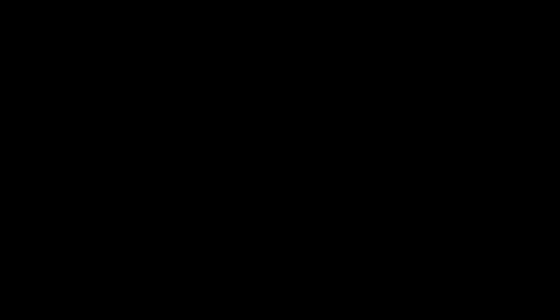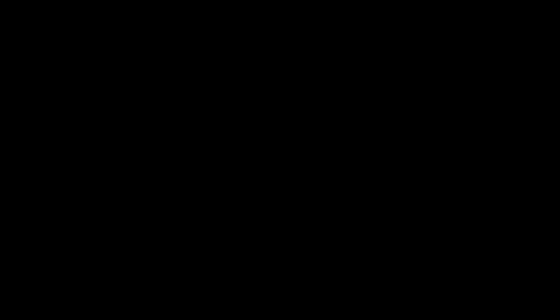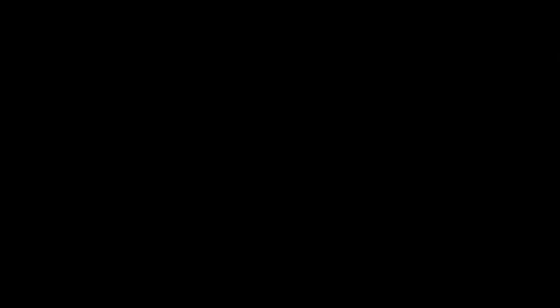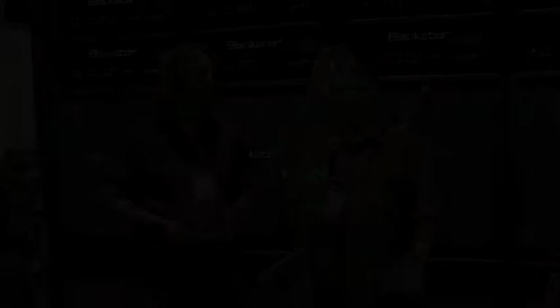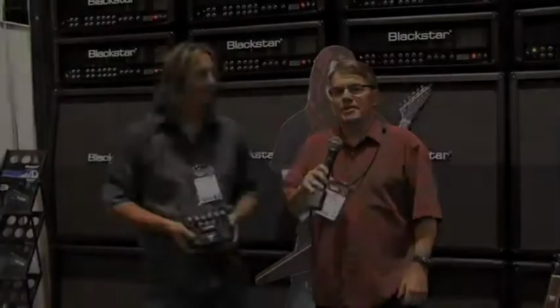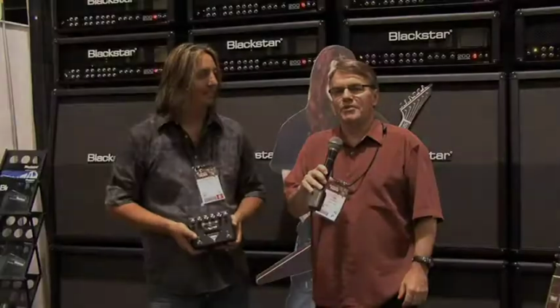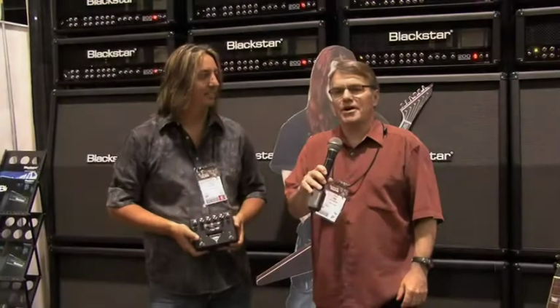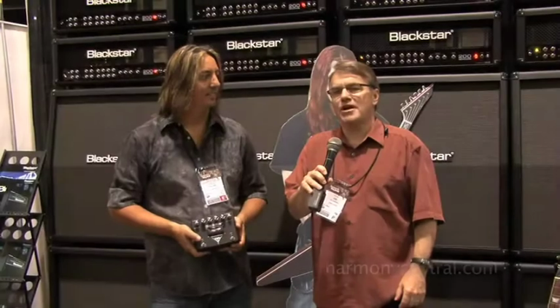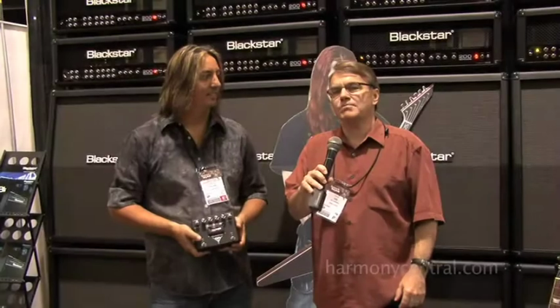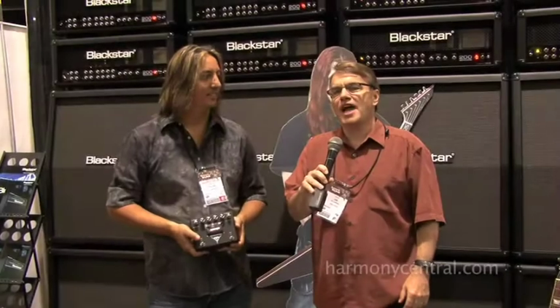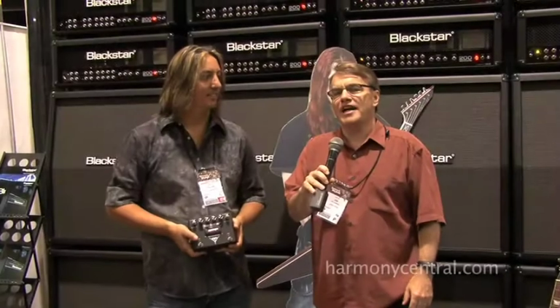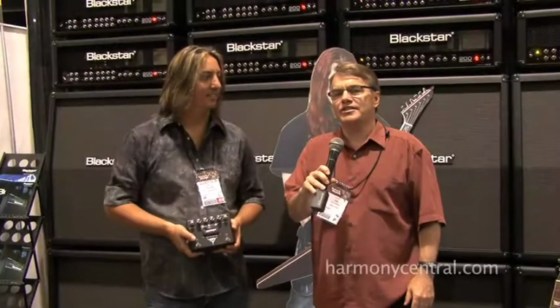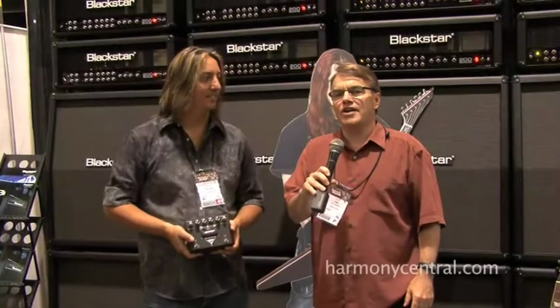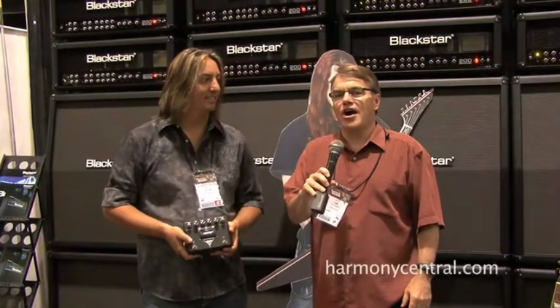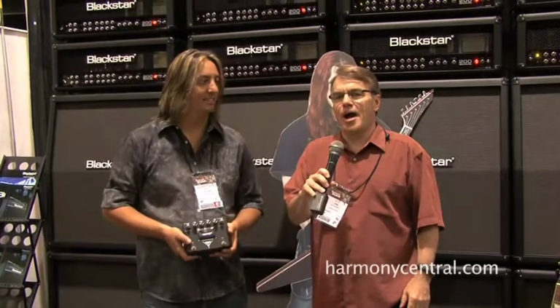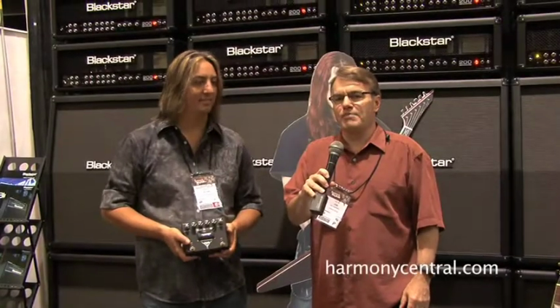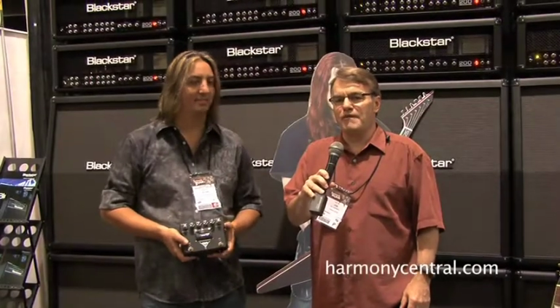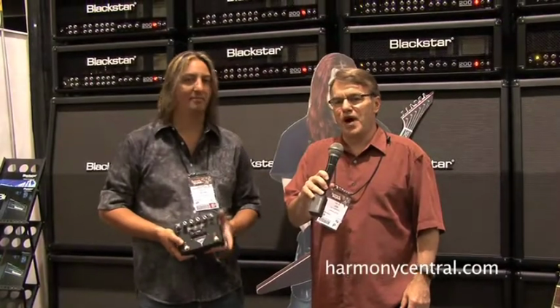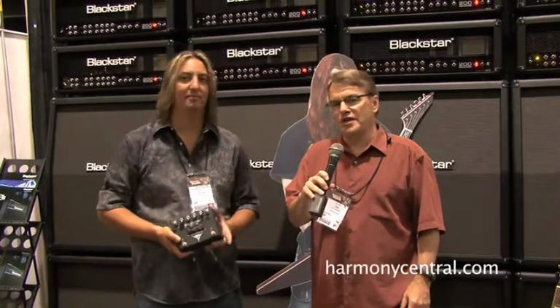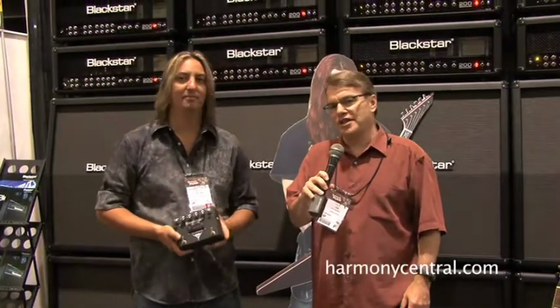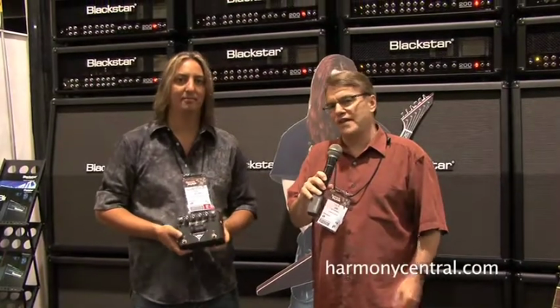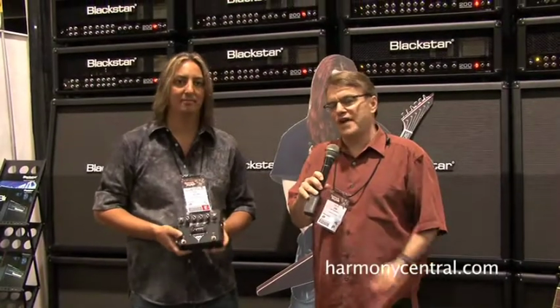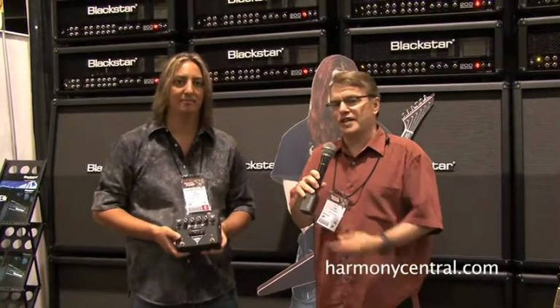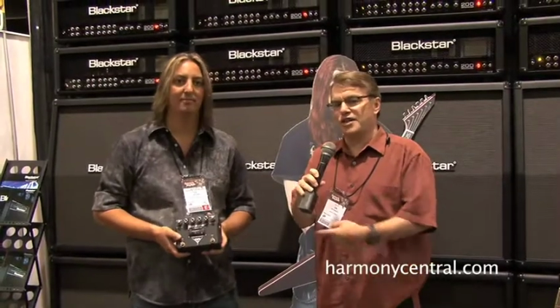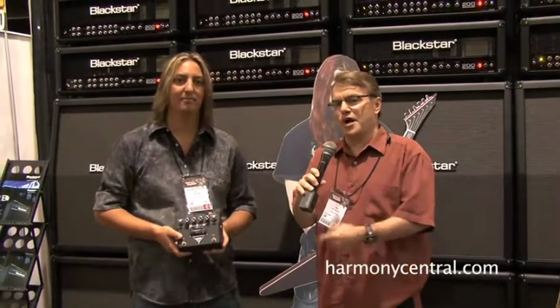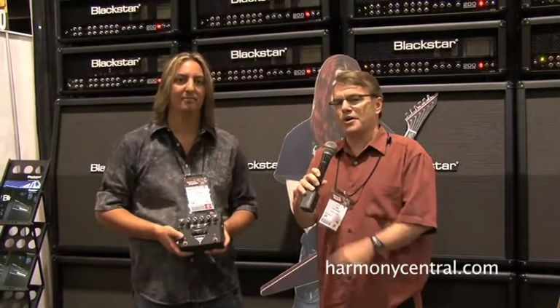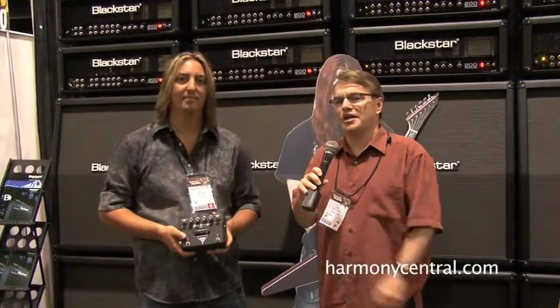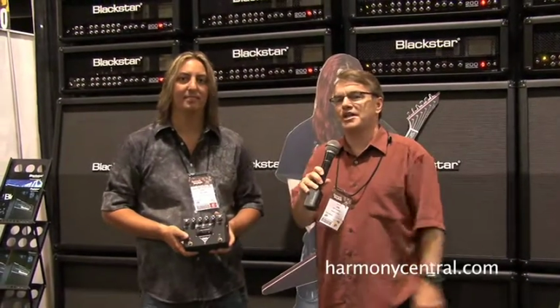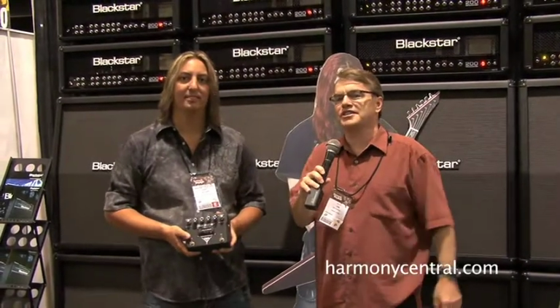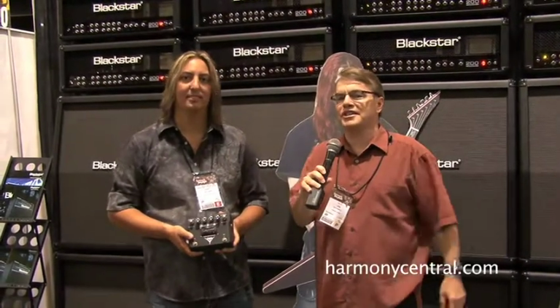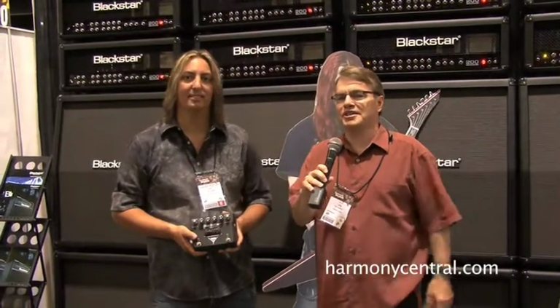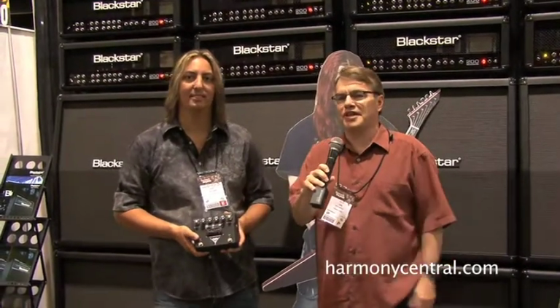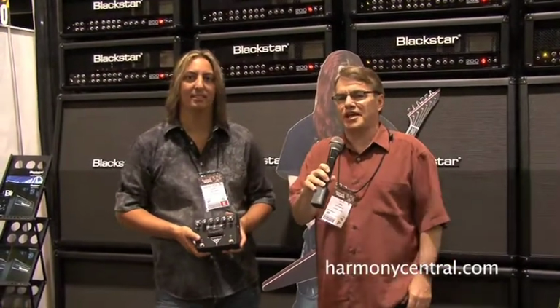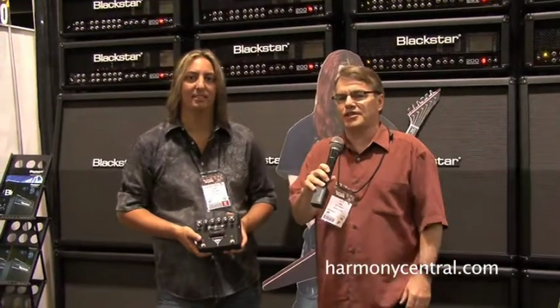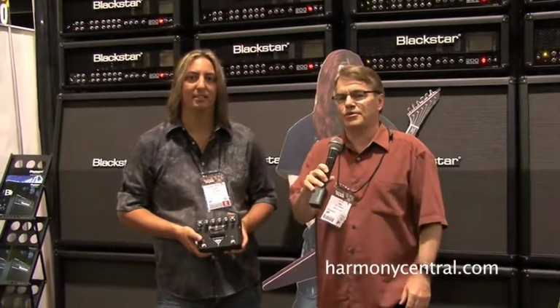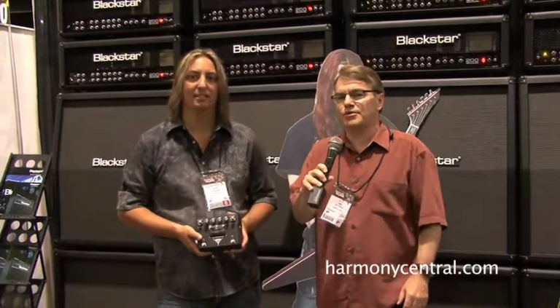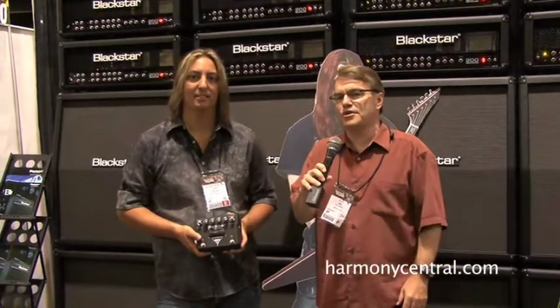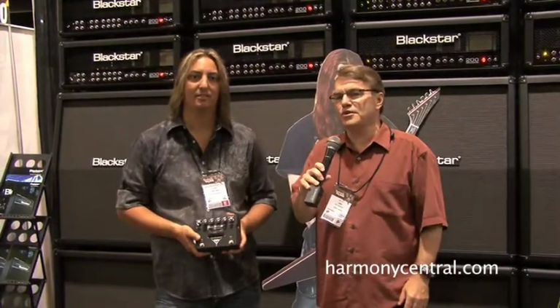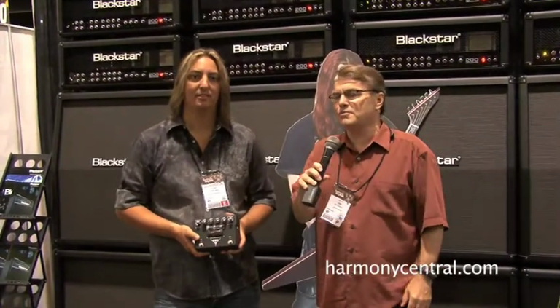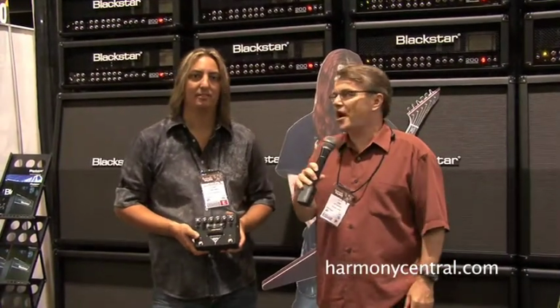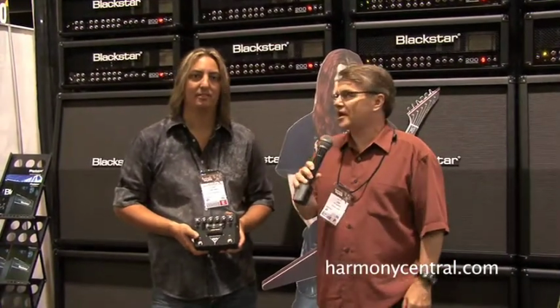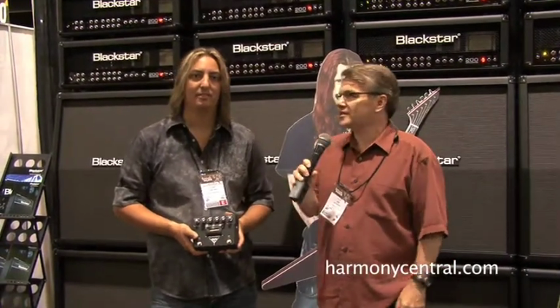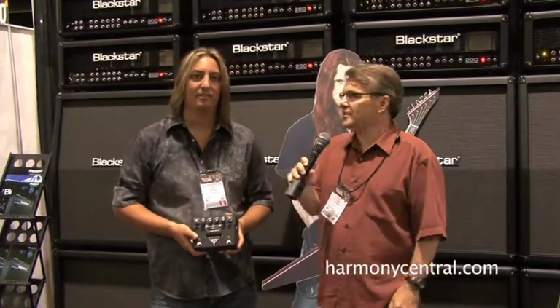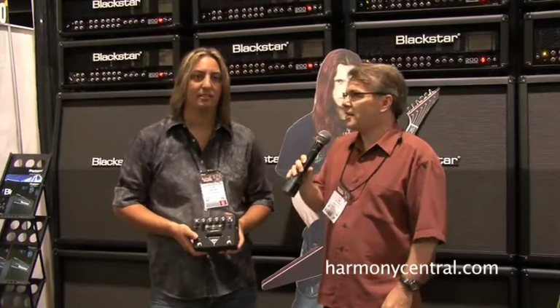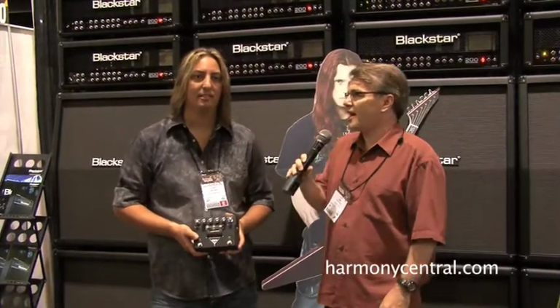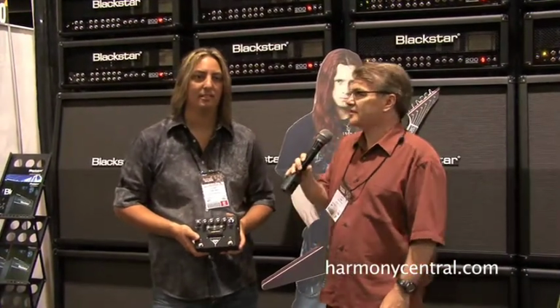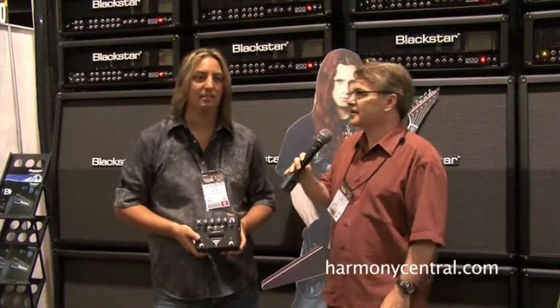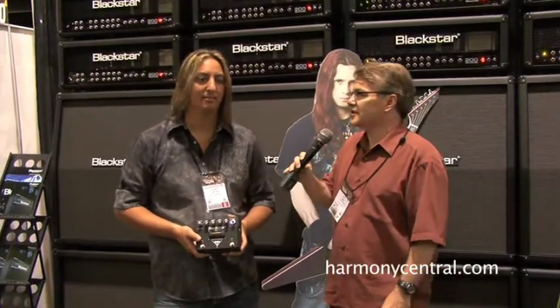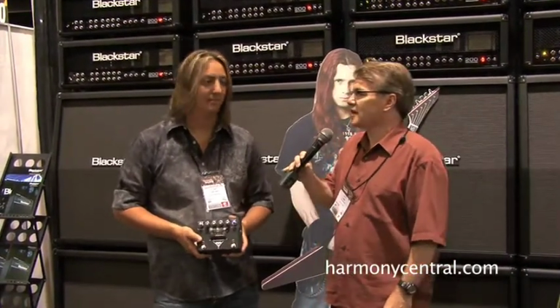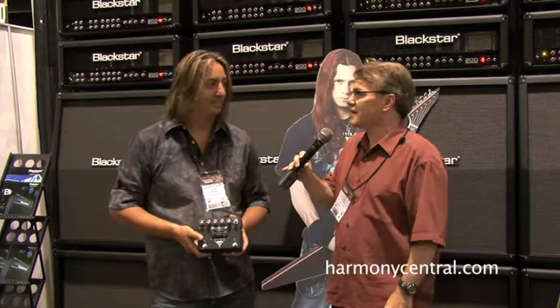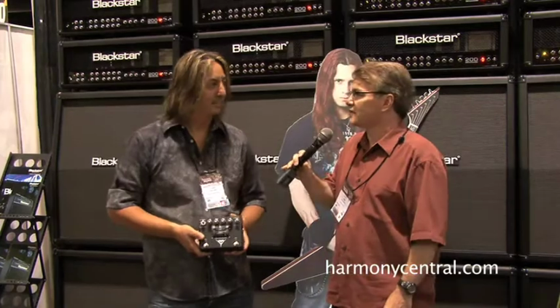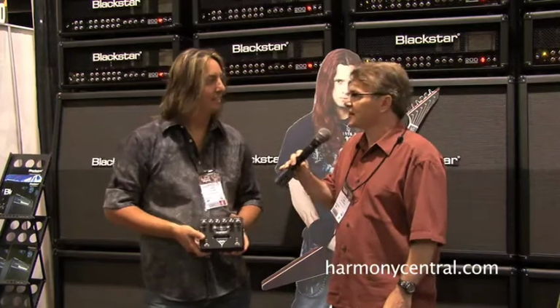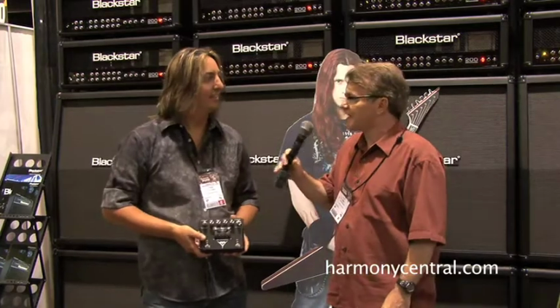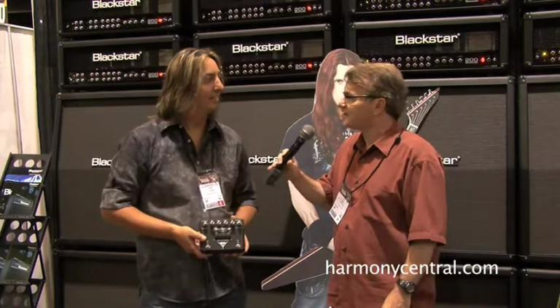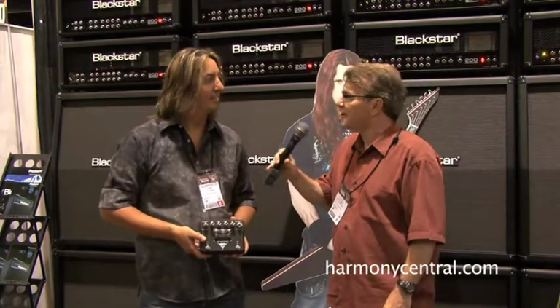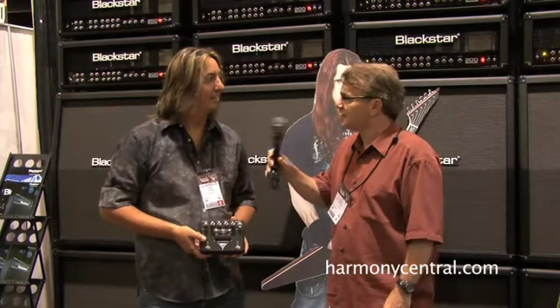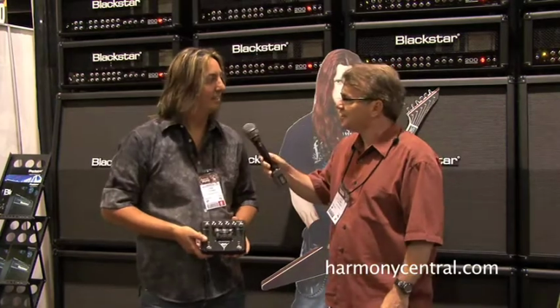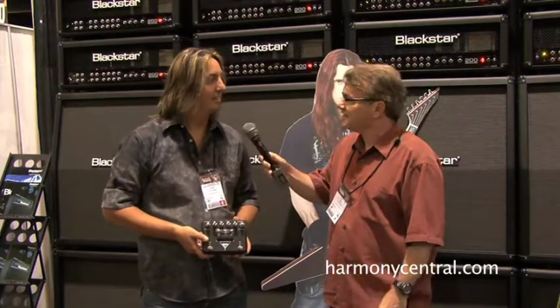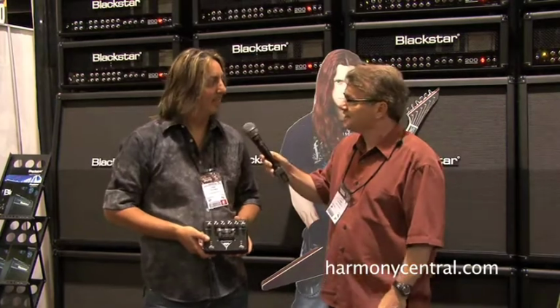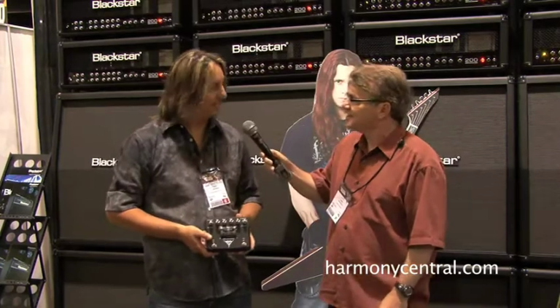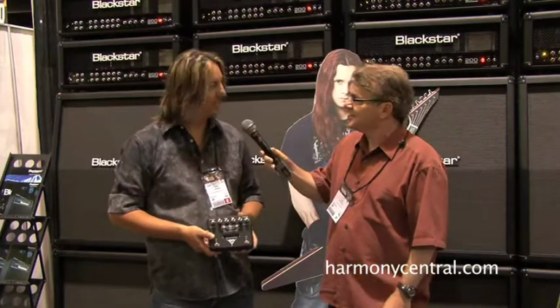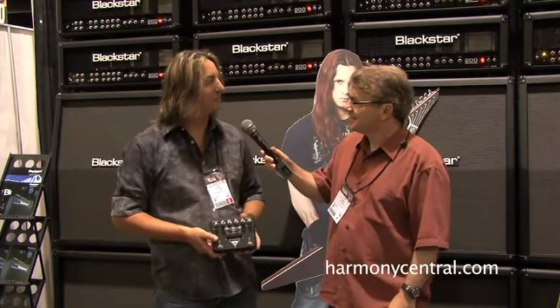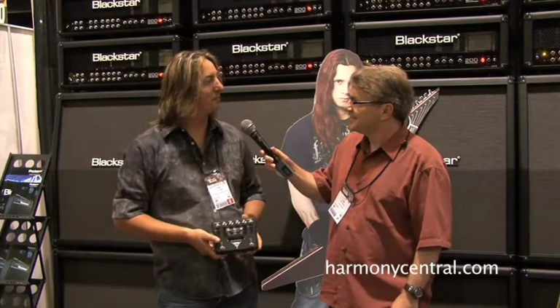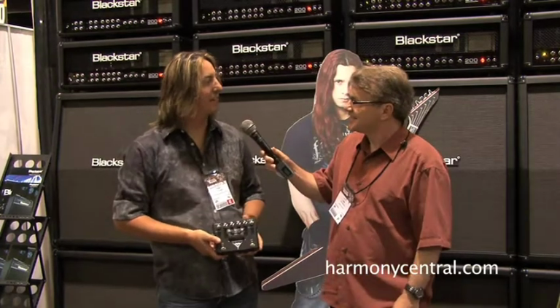We're here at Blackstar Amplifiers and I've got Tony and he's gonna take us through the new products that Blackstar is offering. Hey Tony, how you doing man?